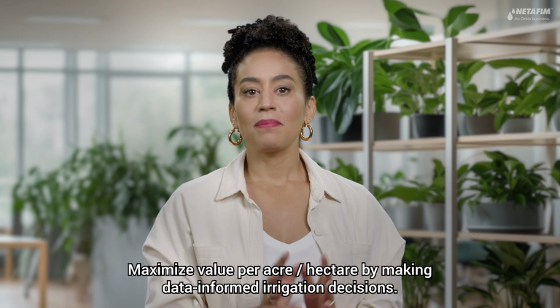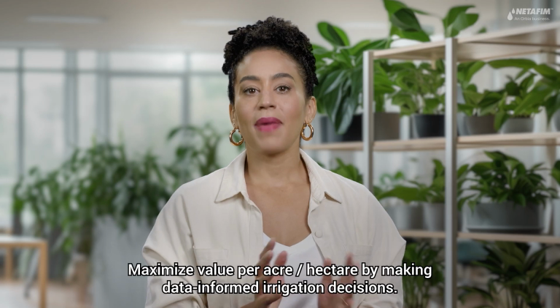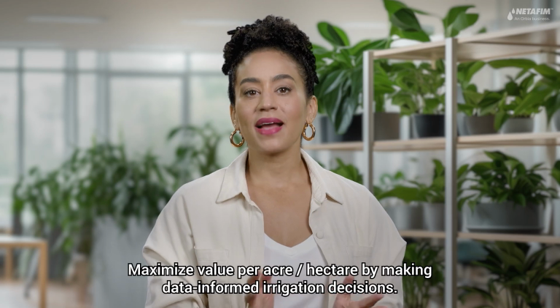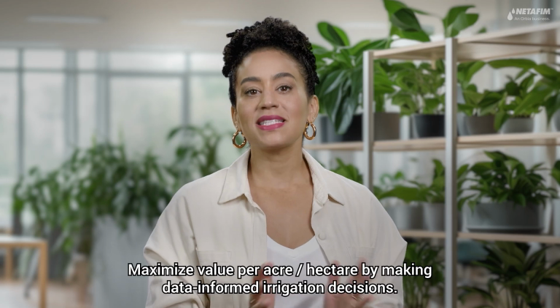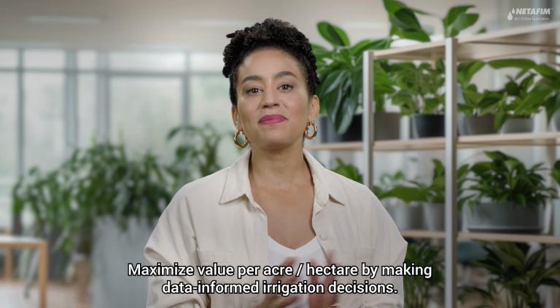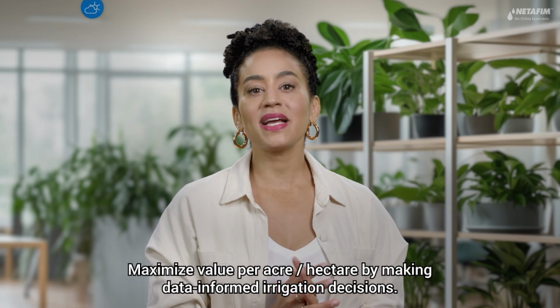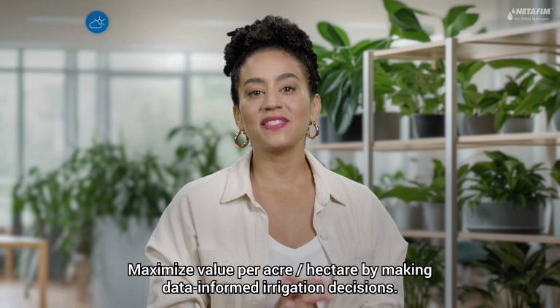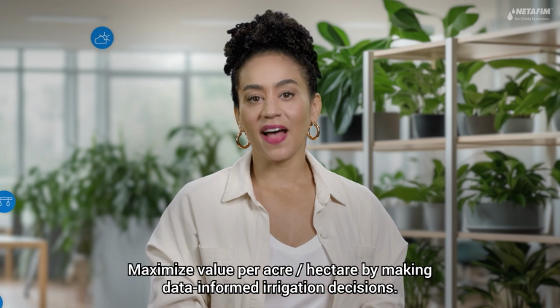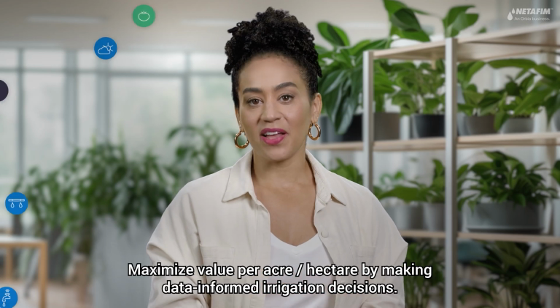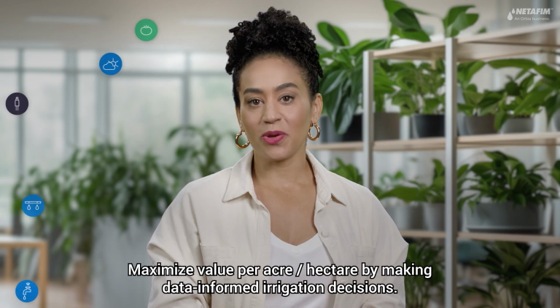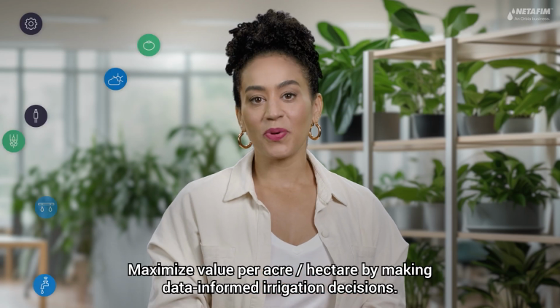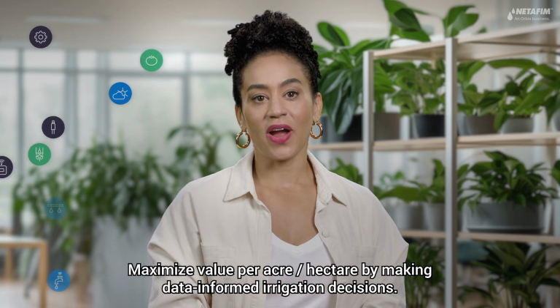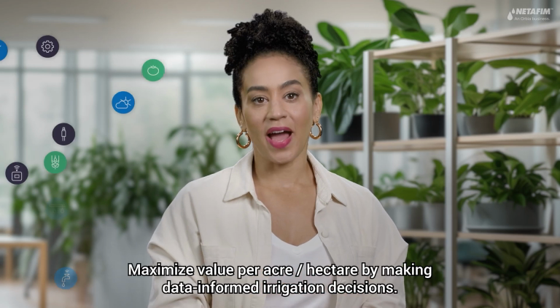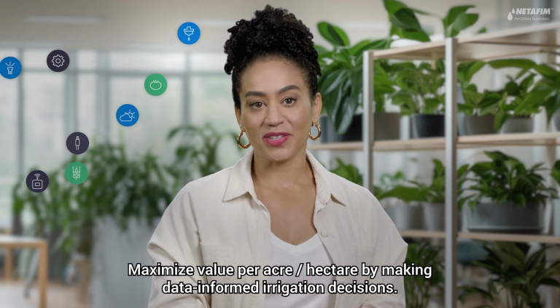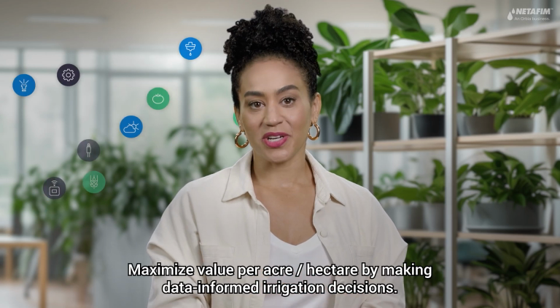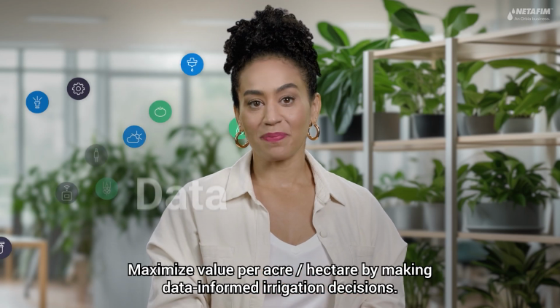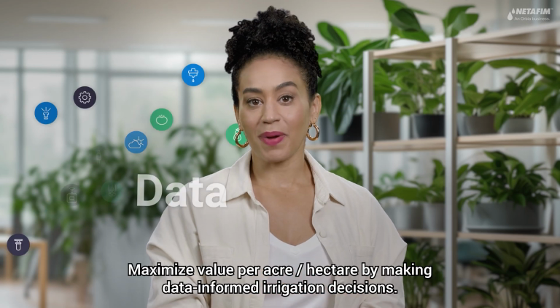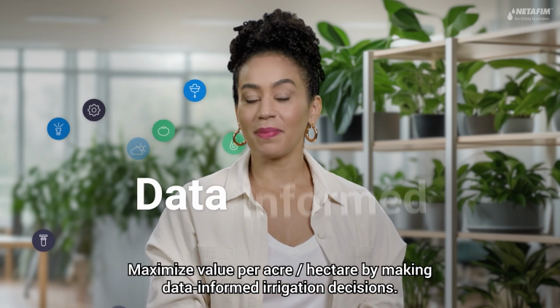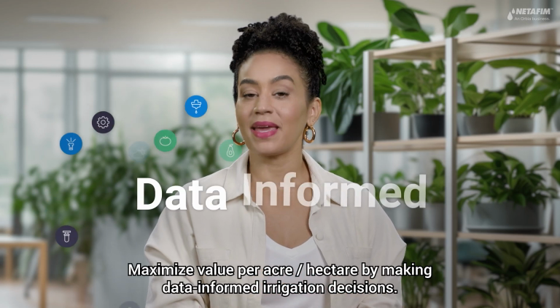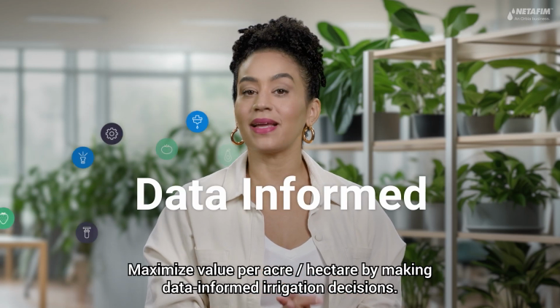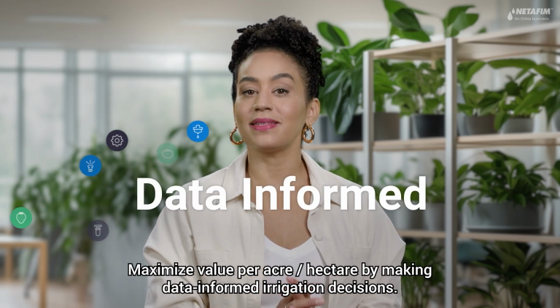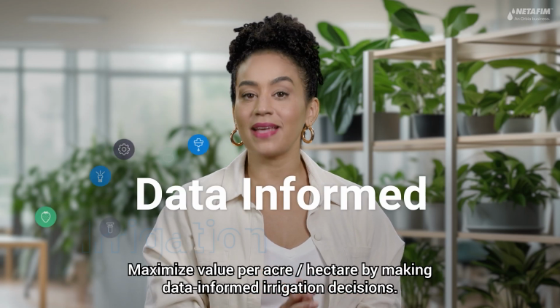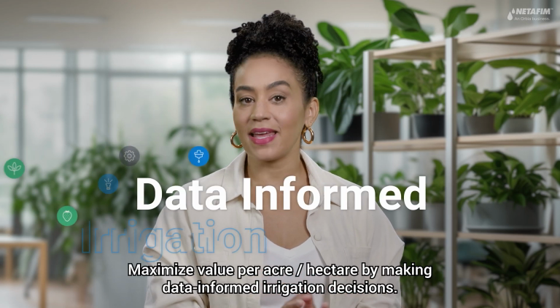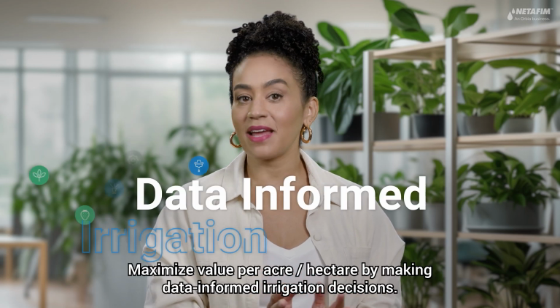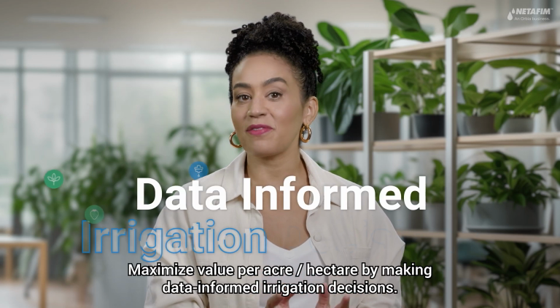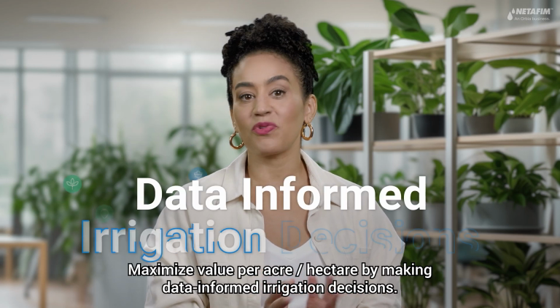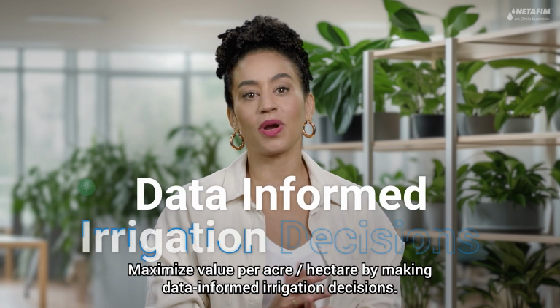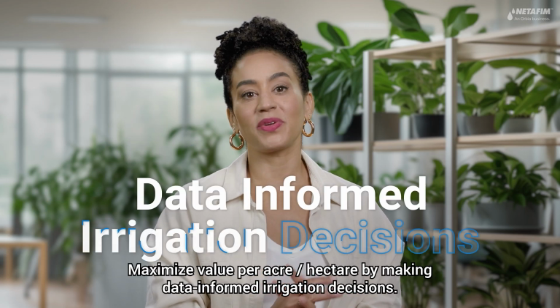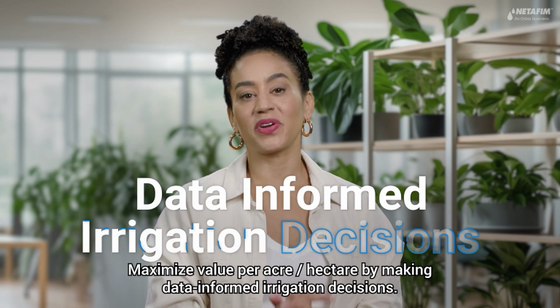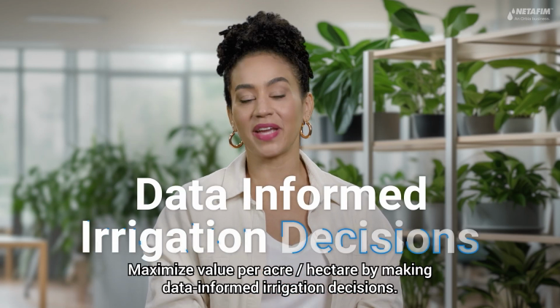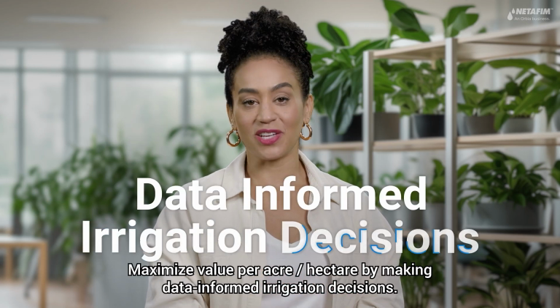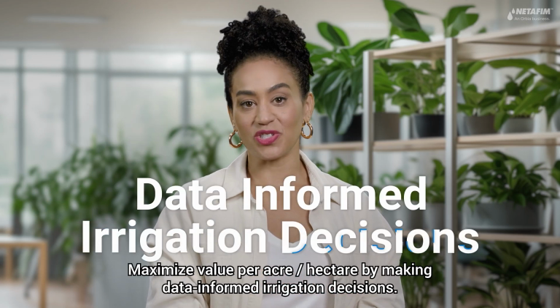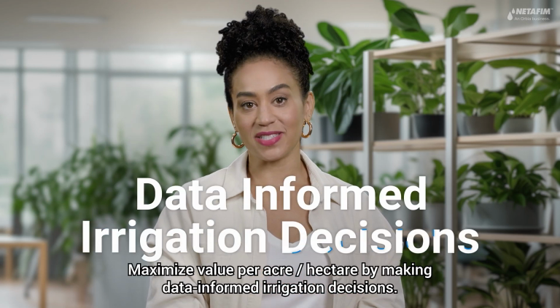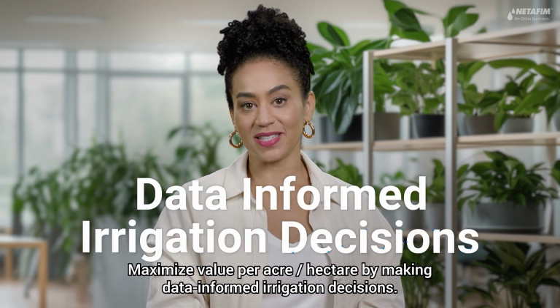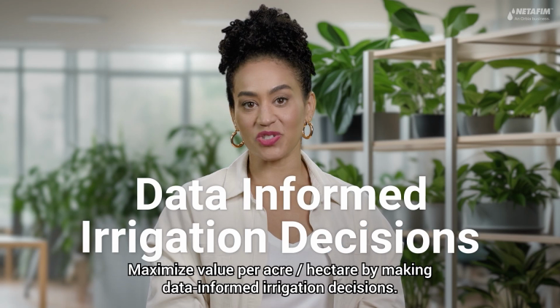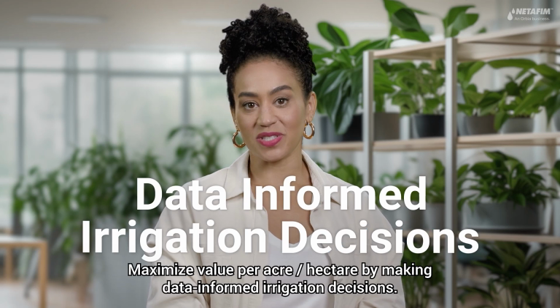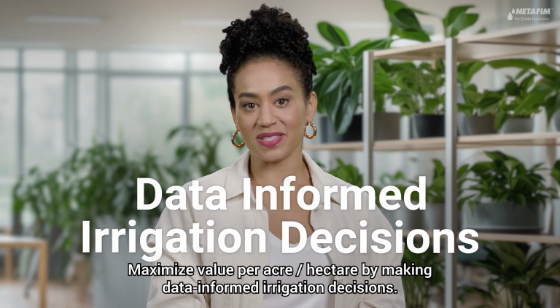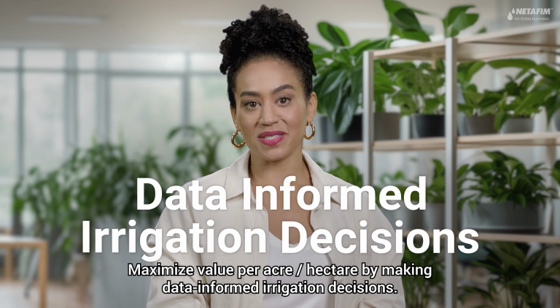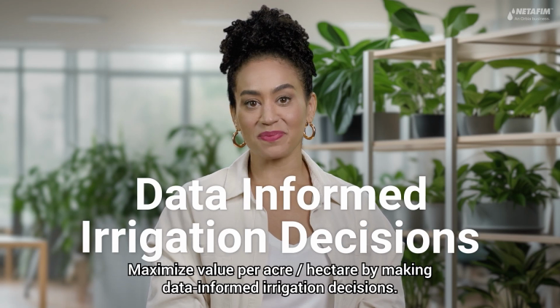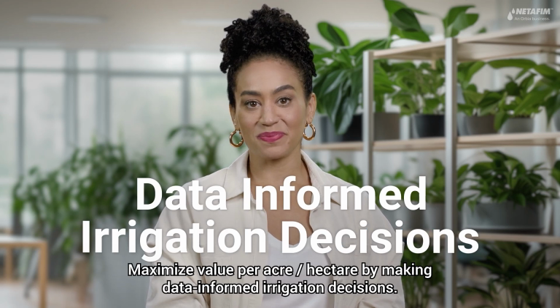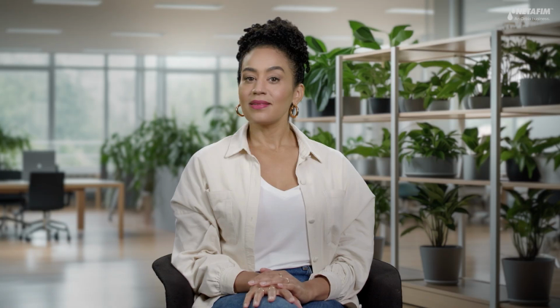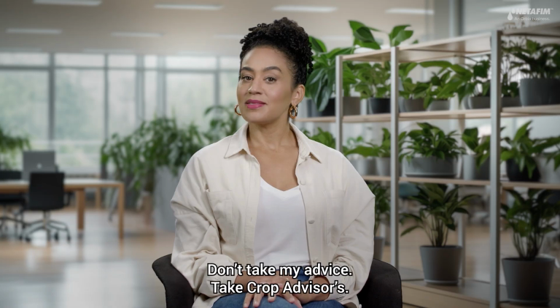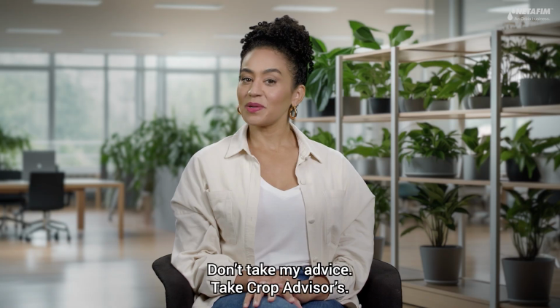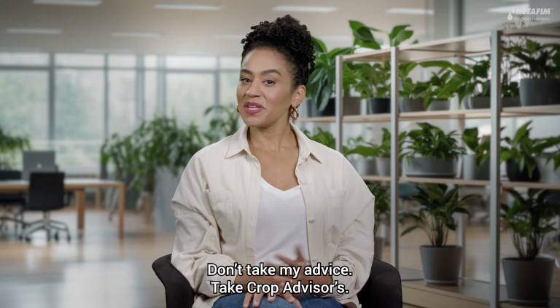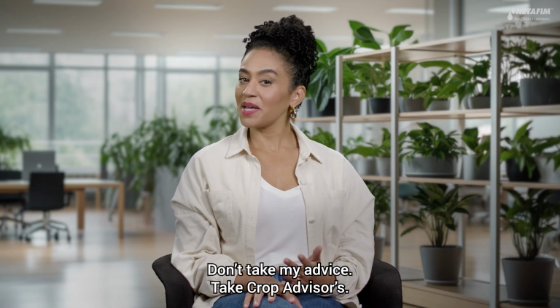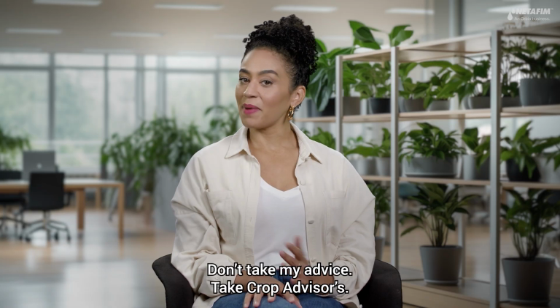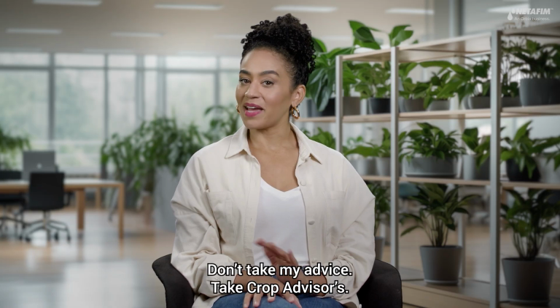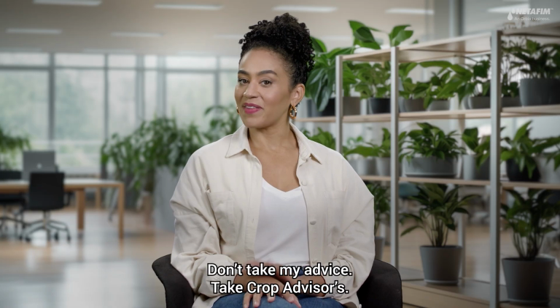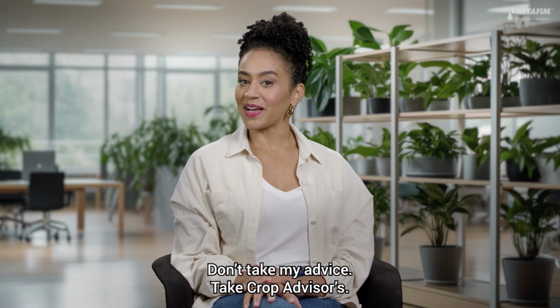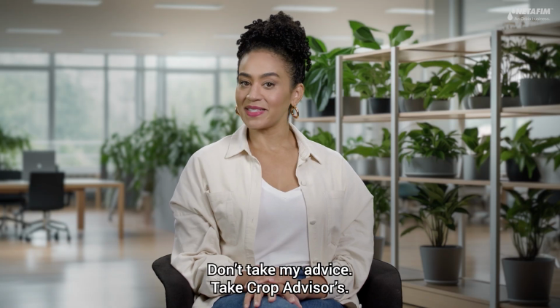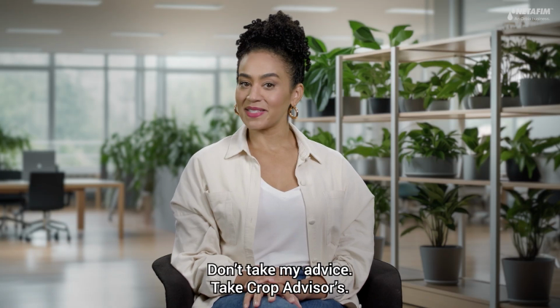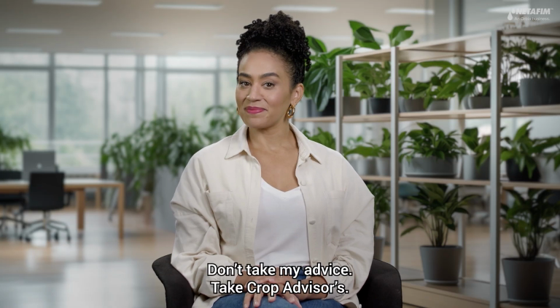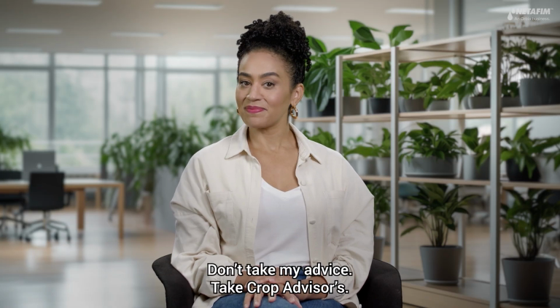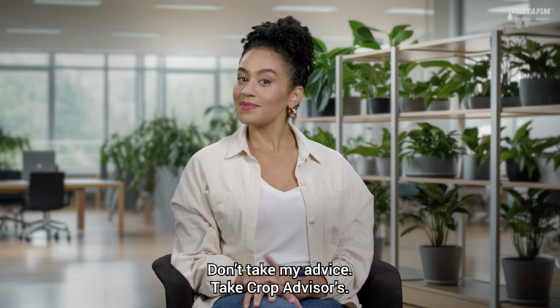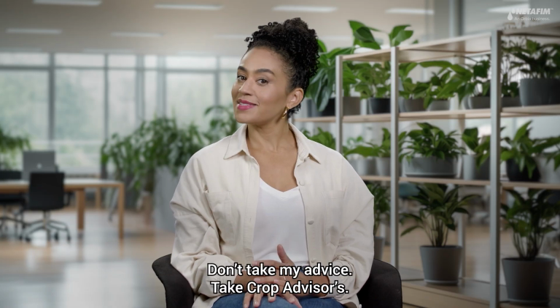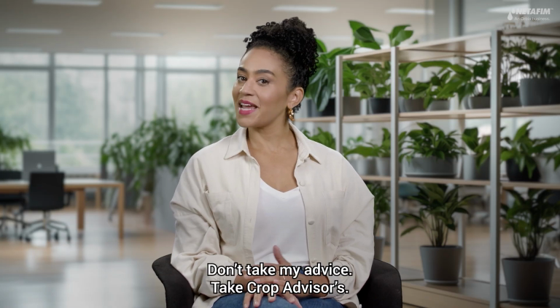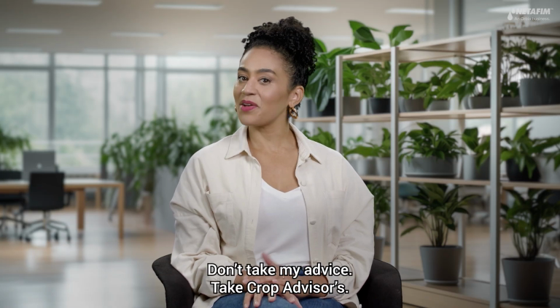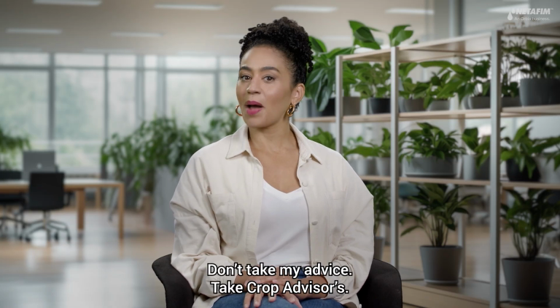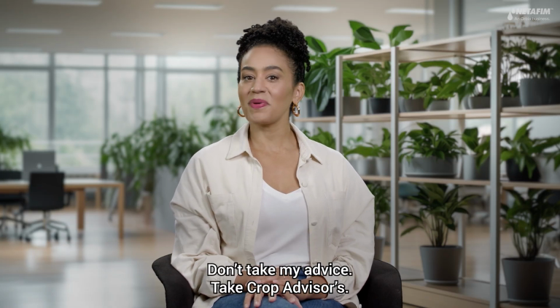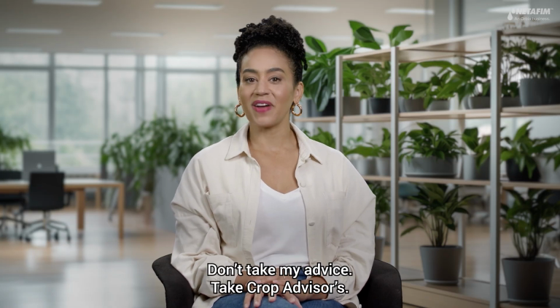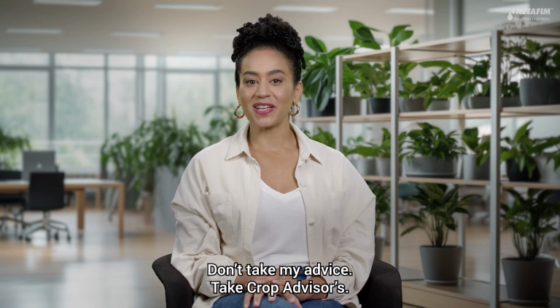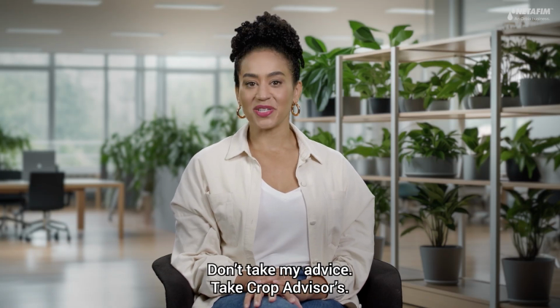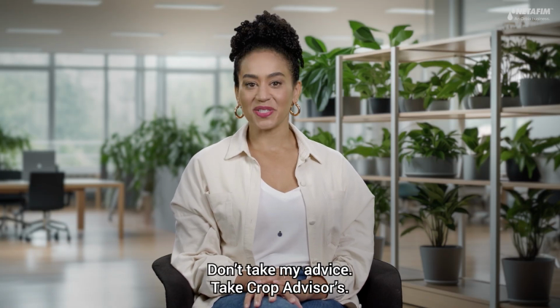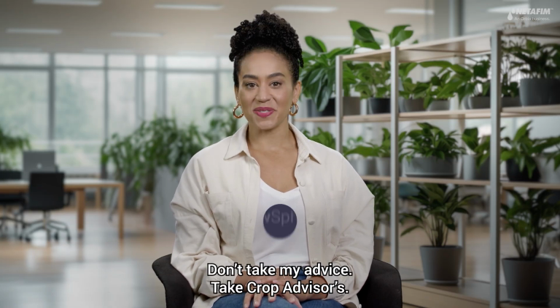Maximize value per hectare by making data-informed irrigation decisions. Don't take my advice — take Crop Advisor's.